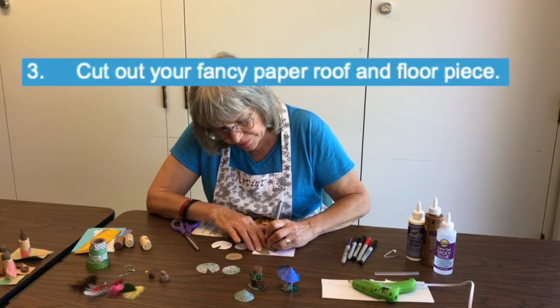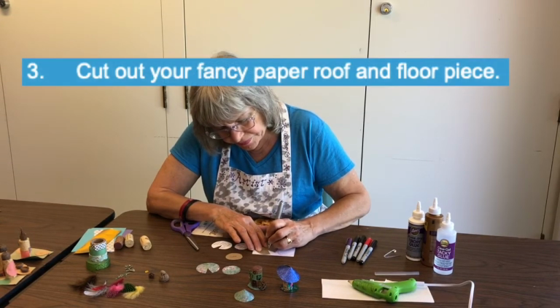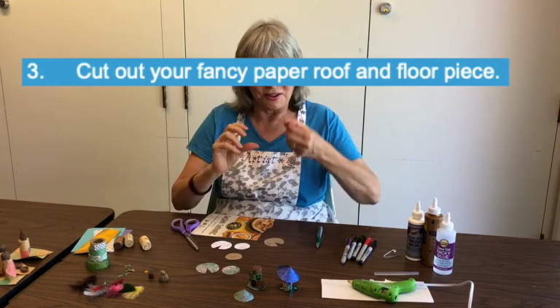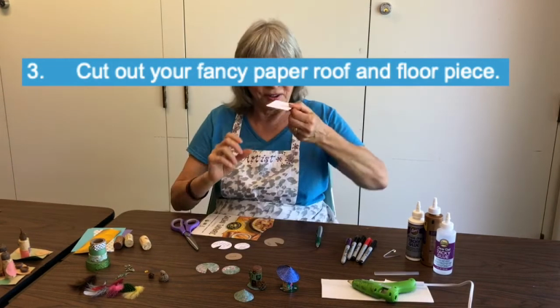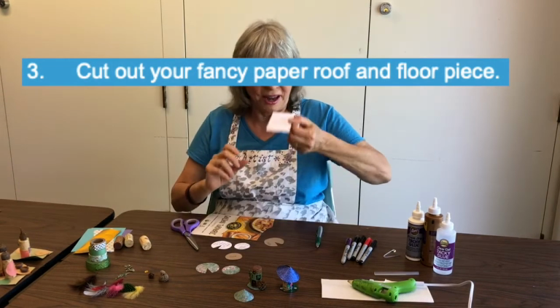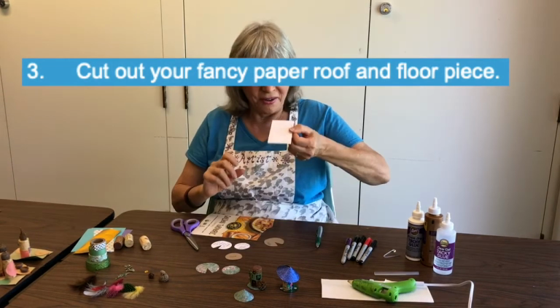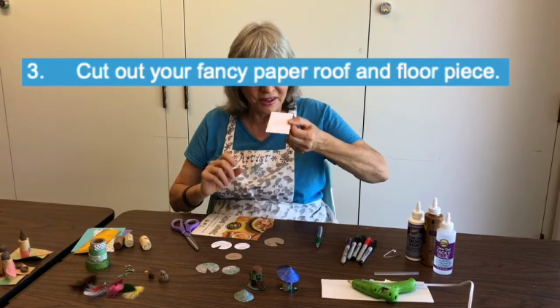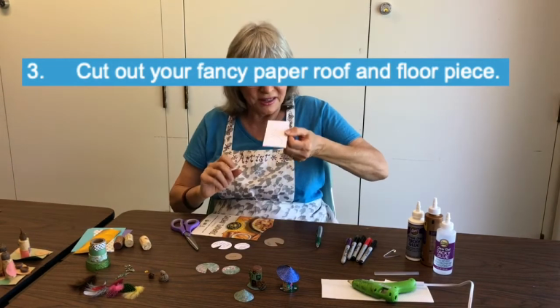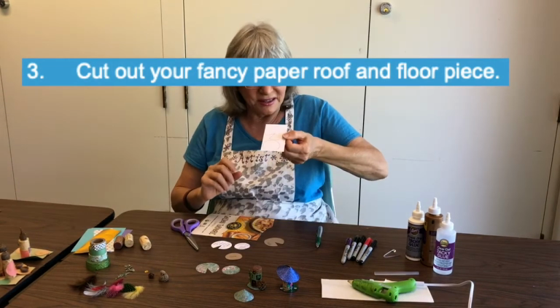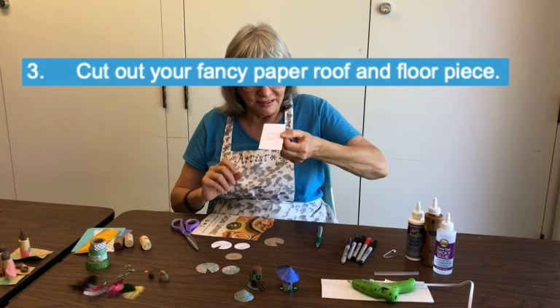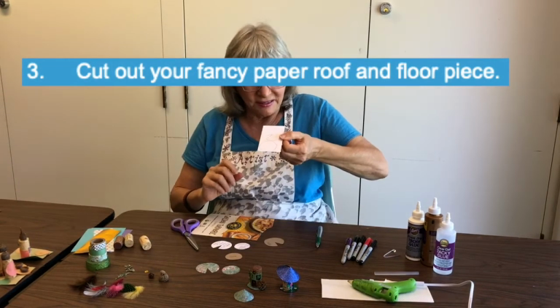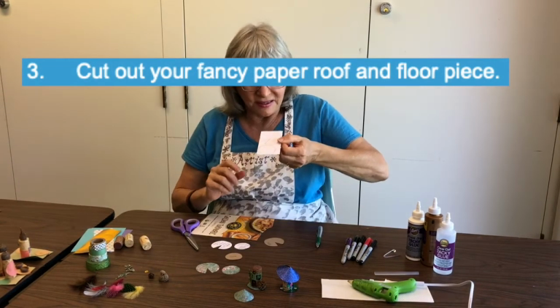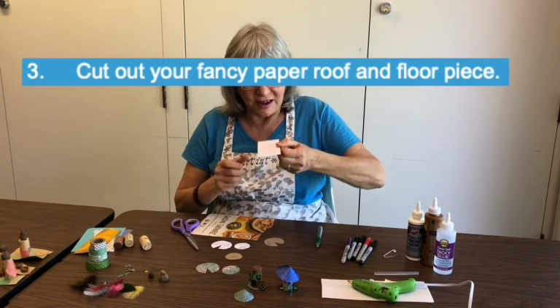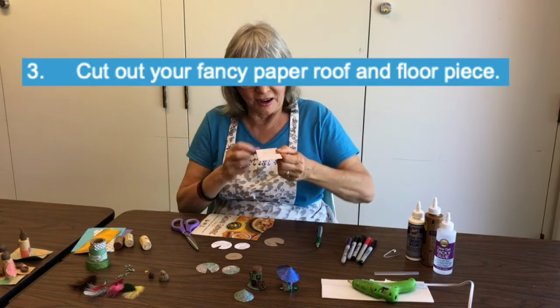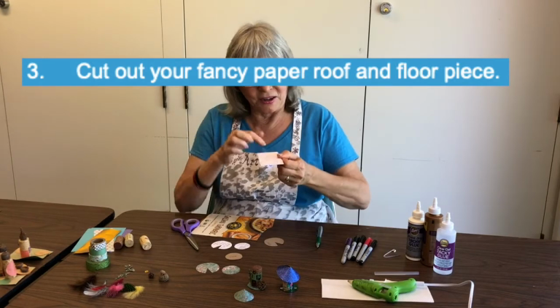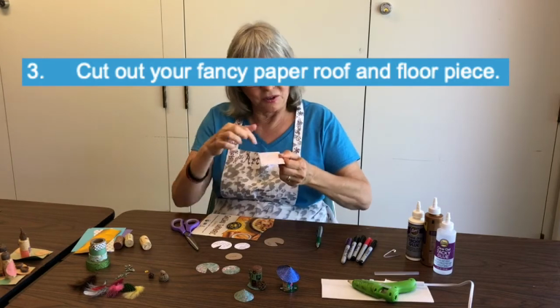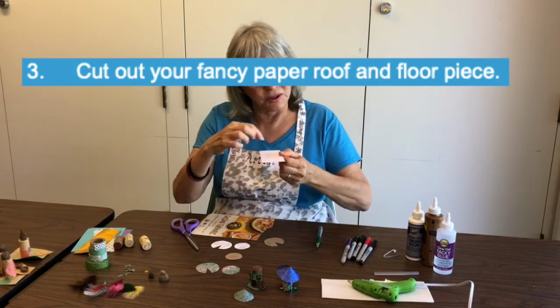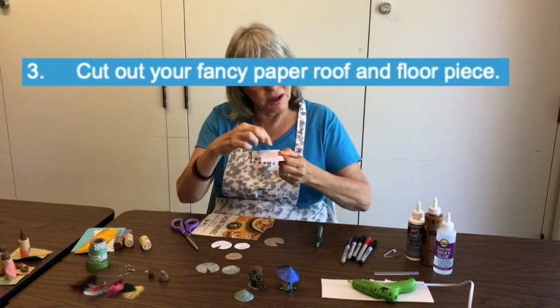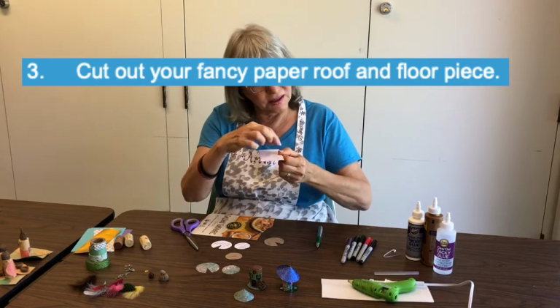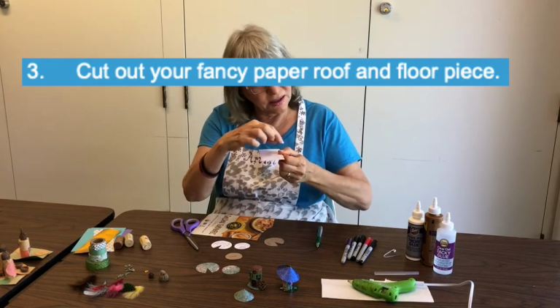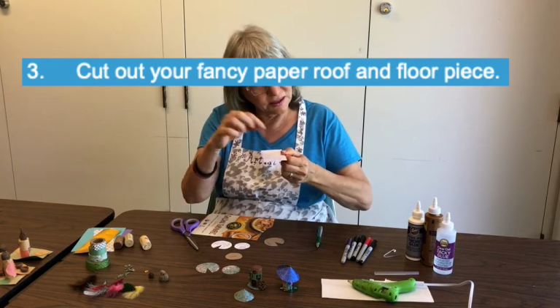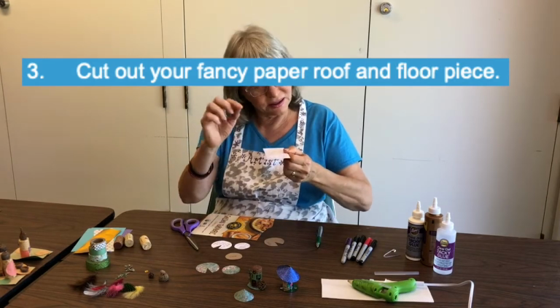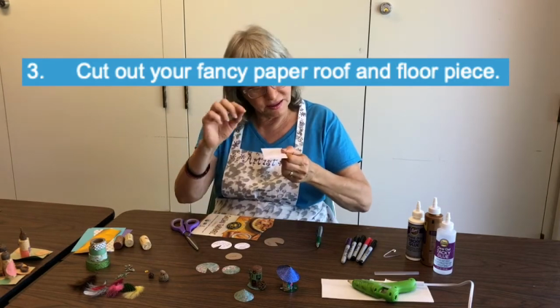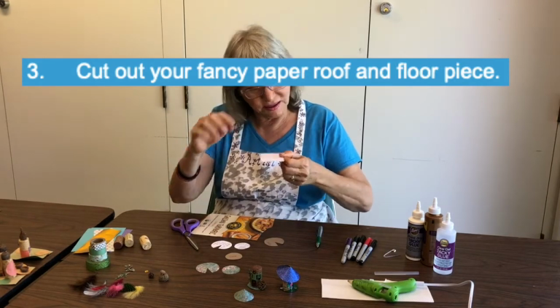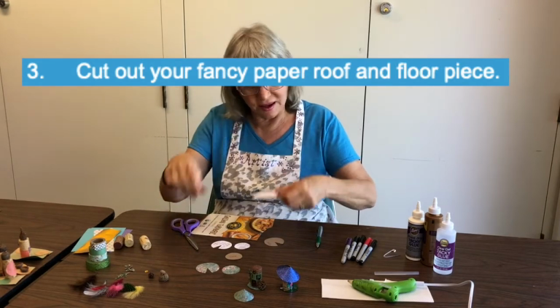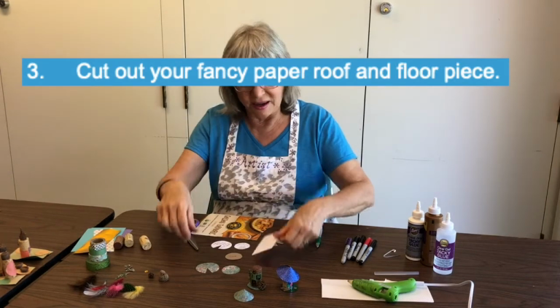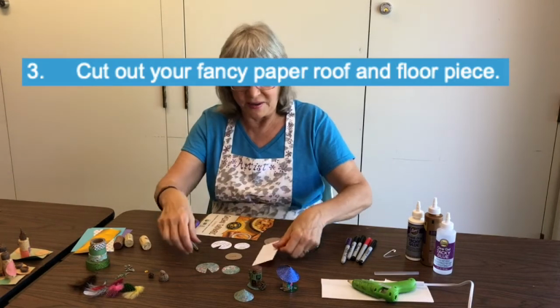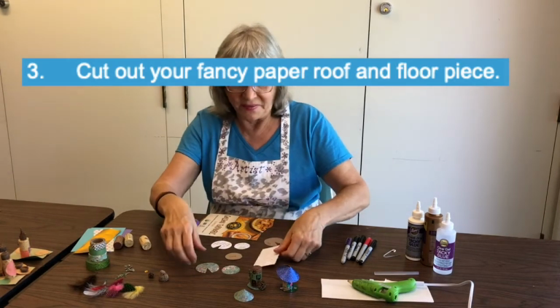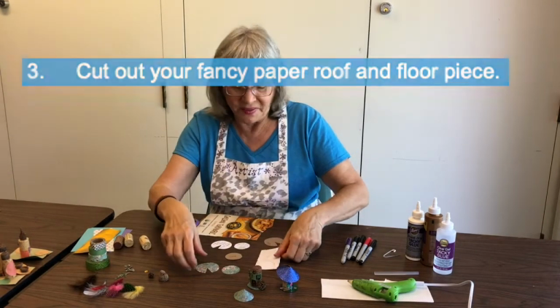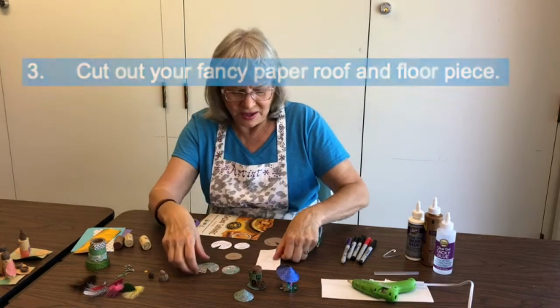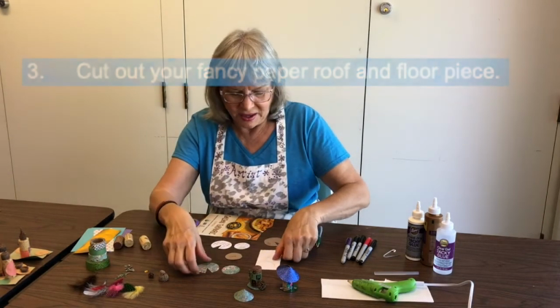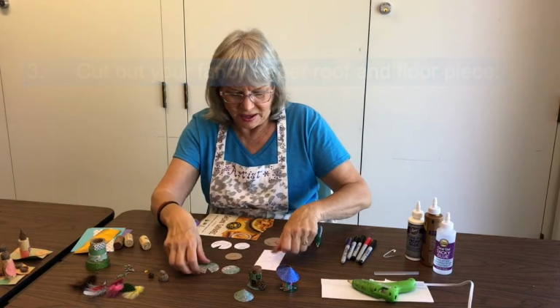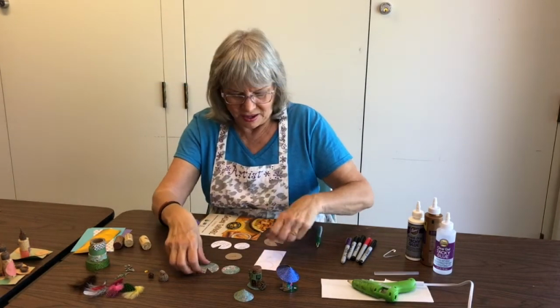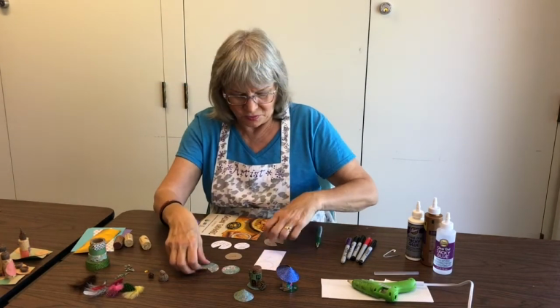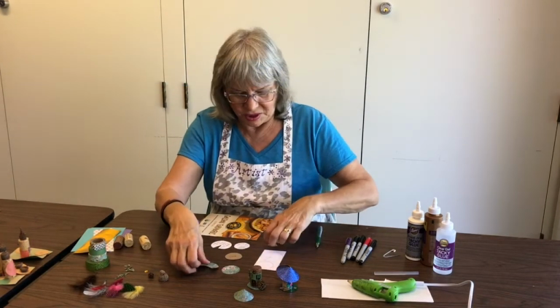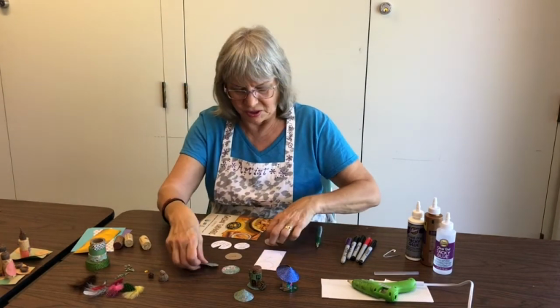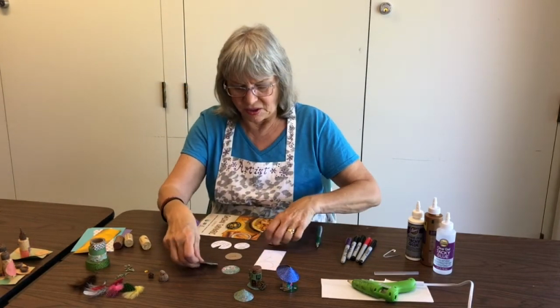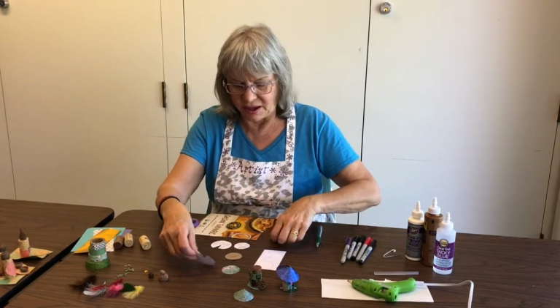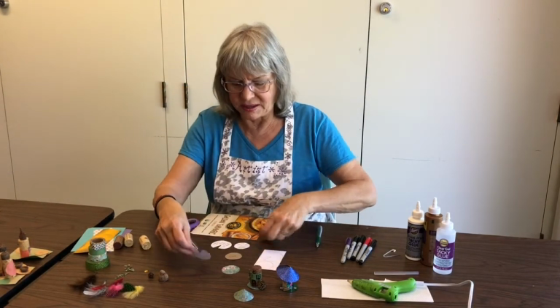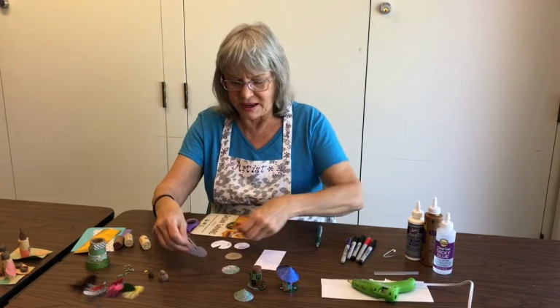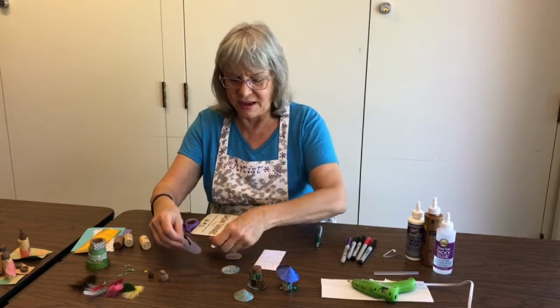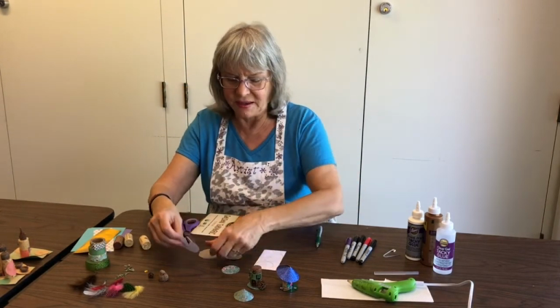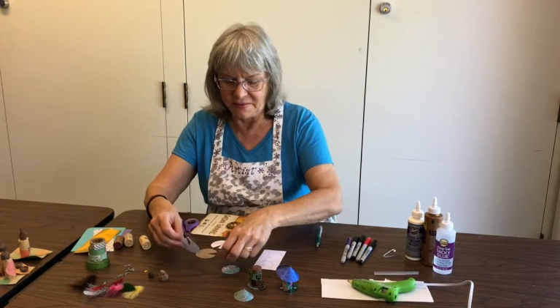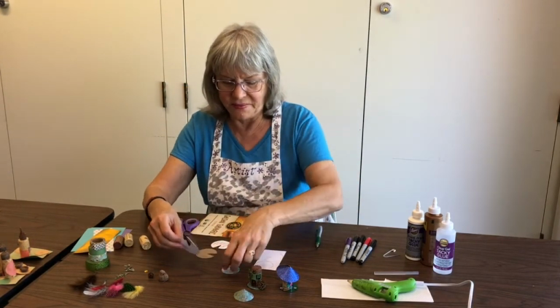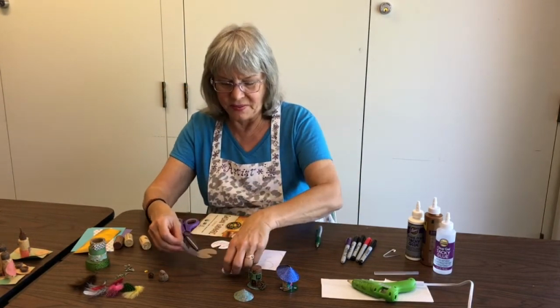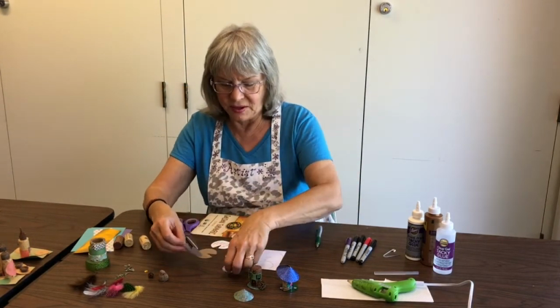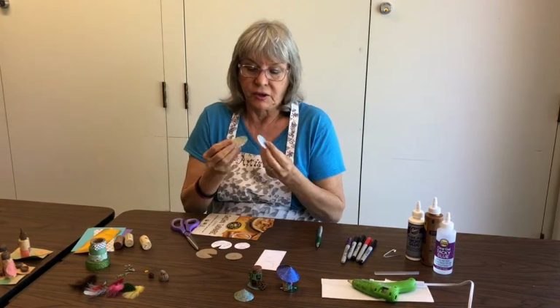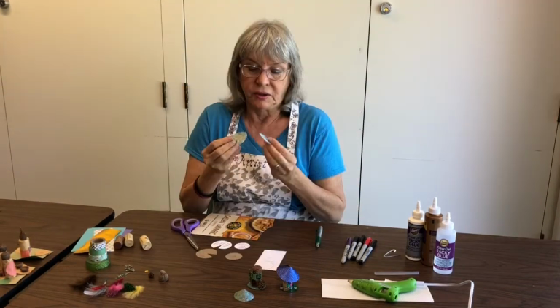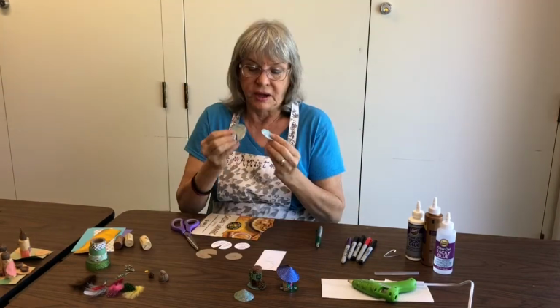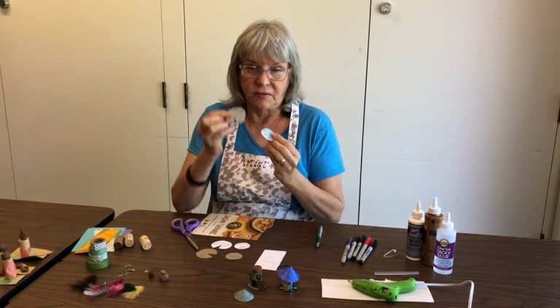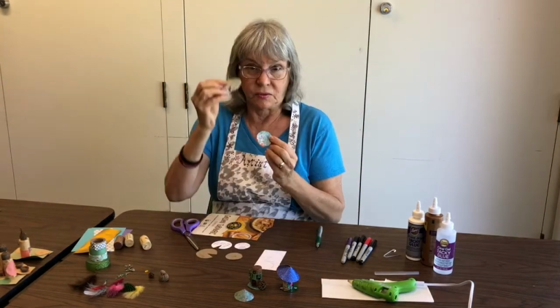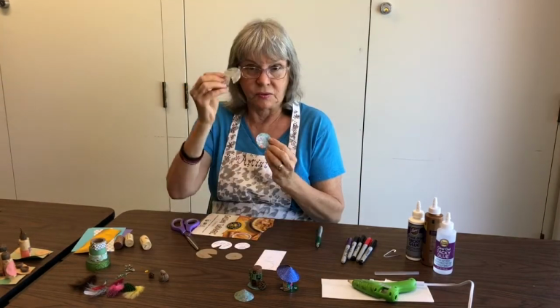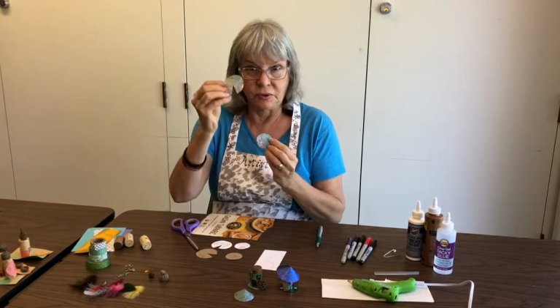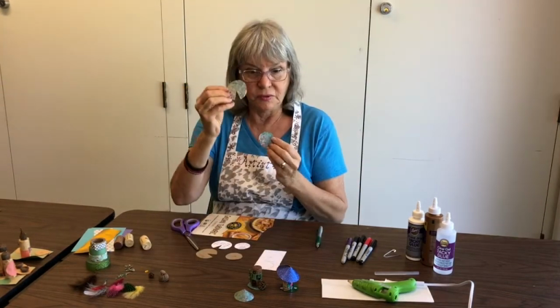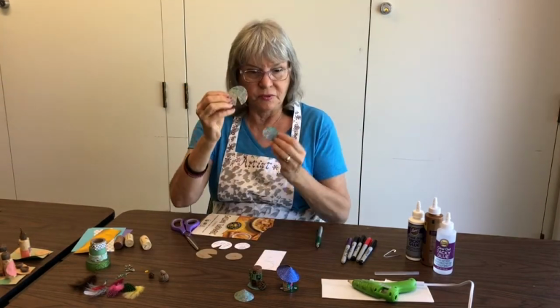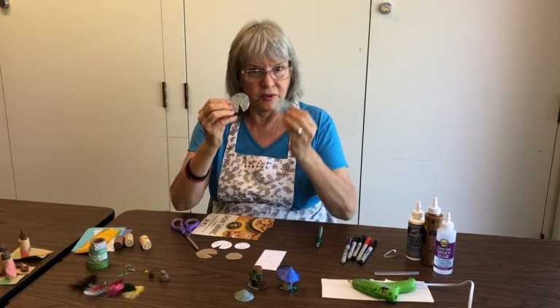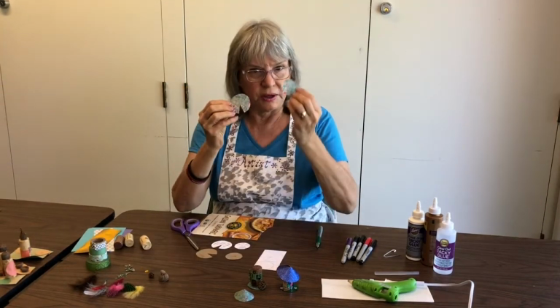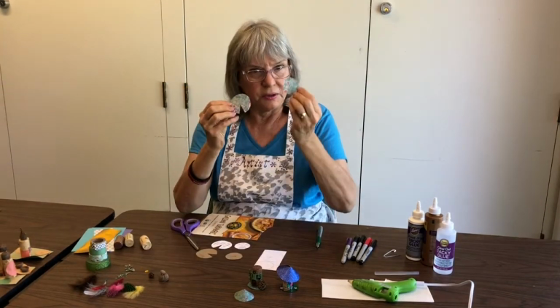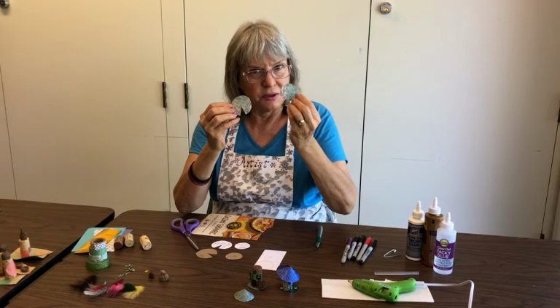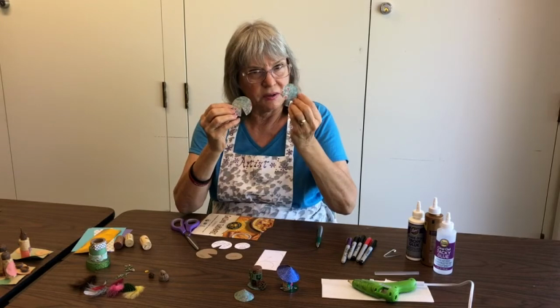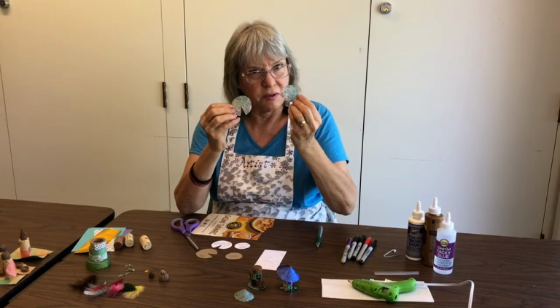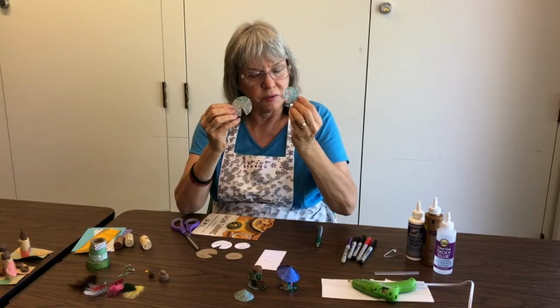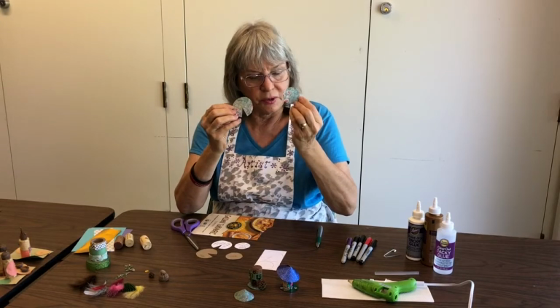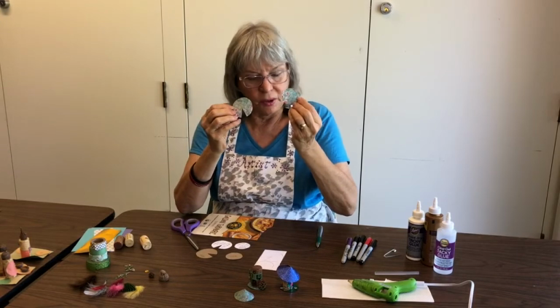Now that this is on, you cut all the way around. And when you're all done, you'll have a roof and you'll have a floor.